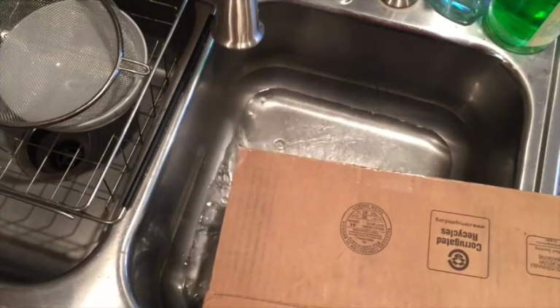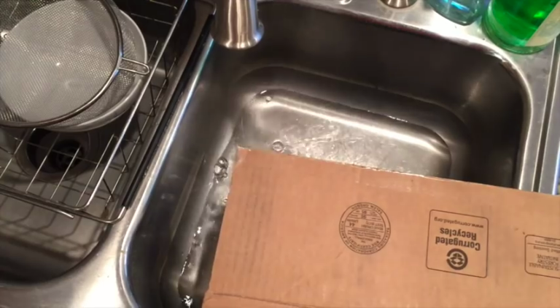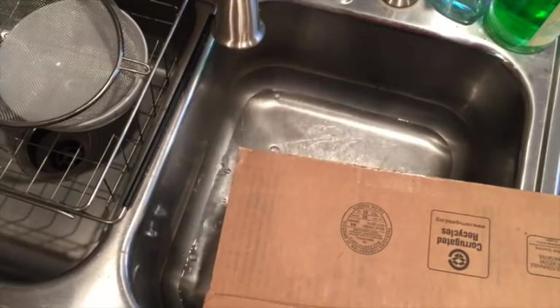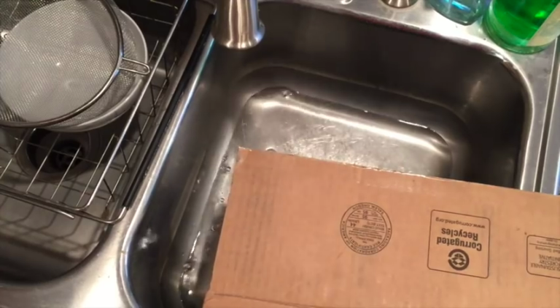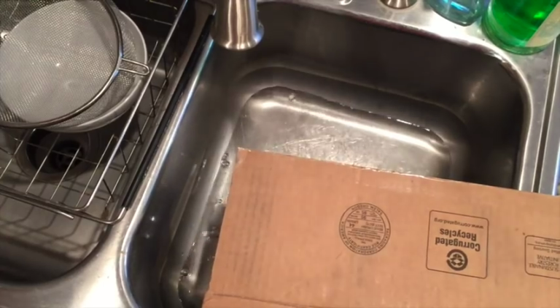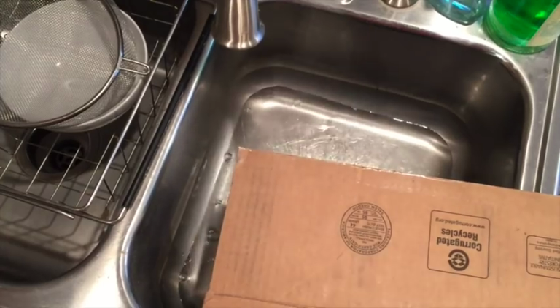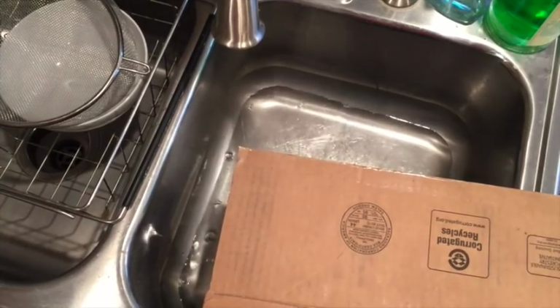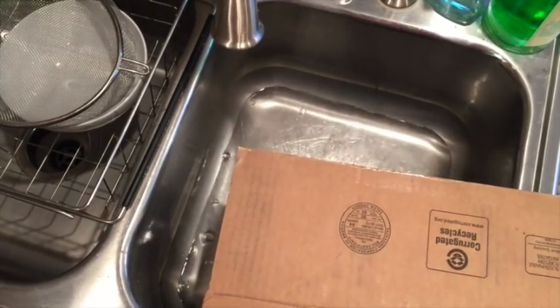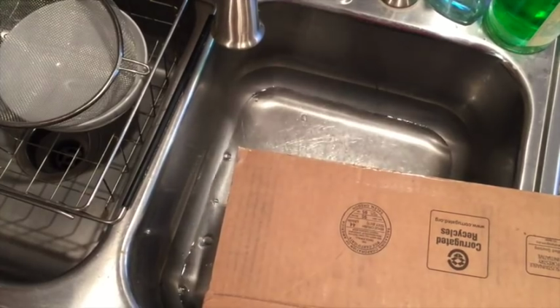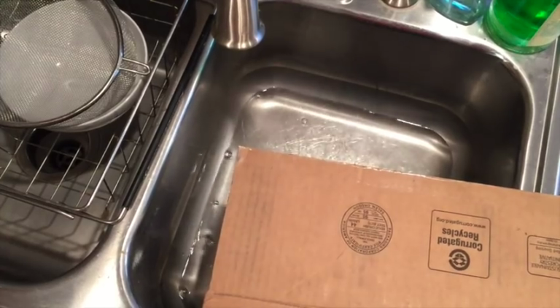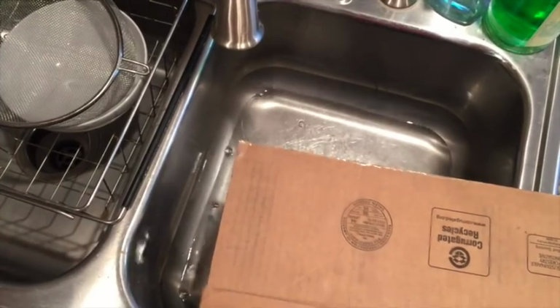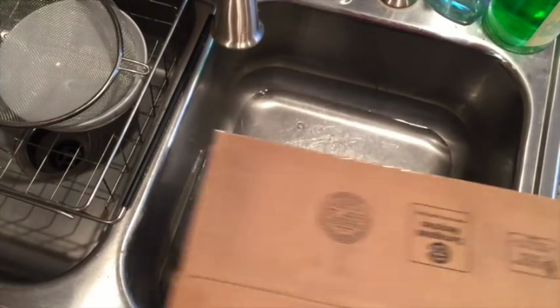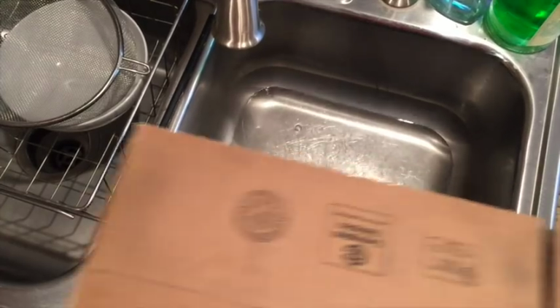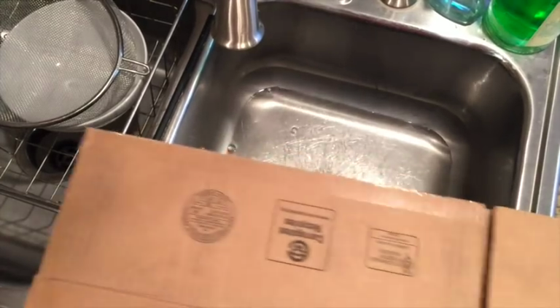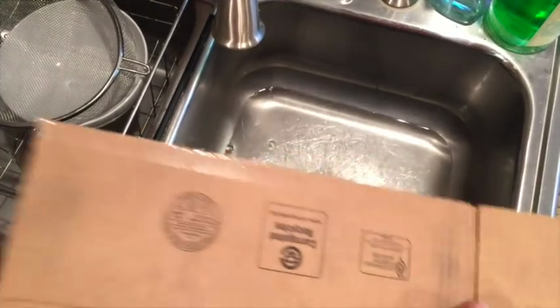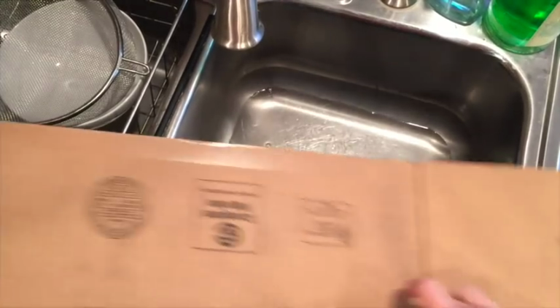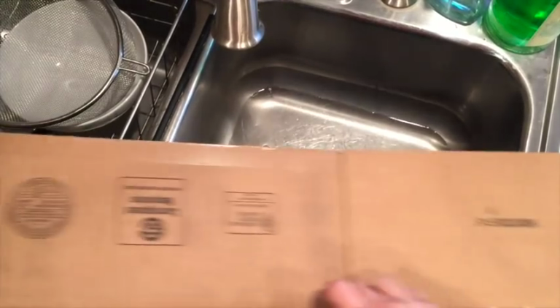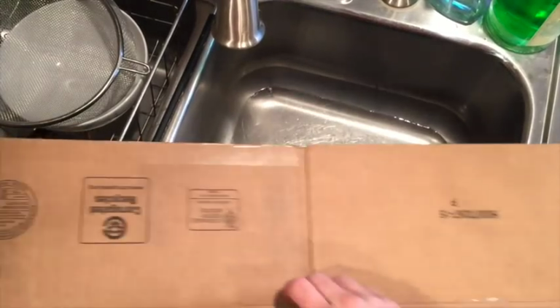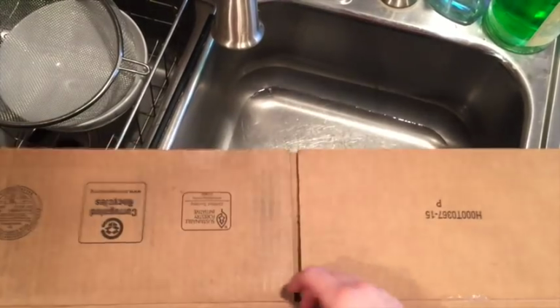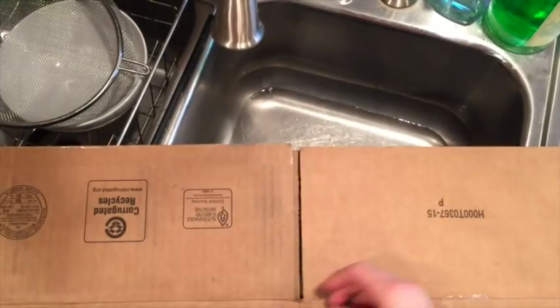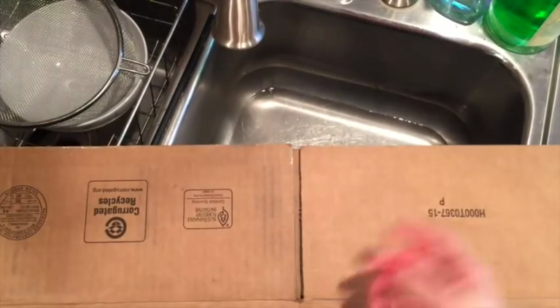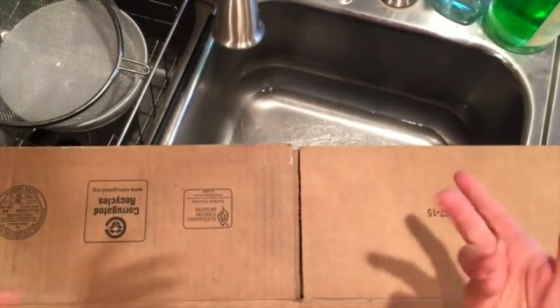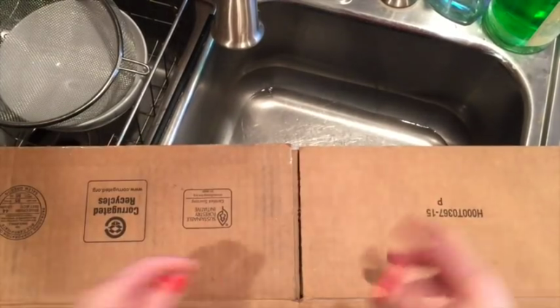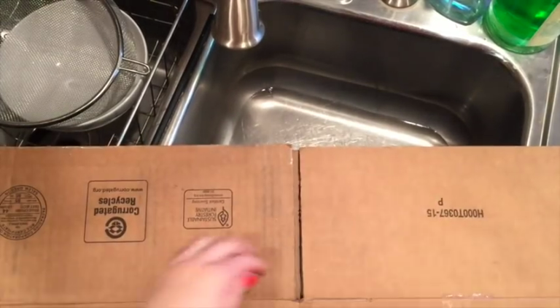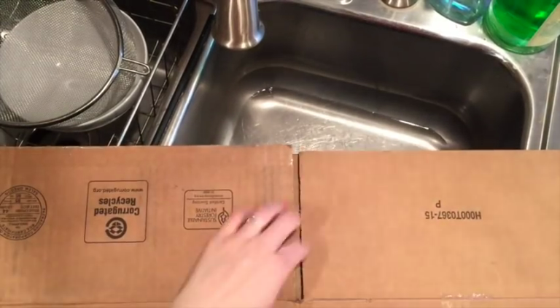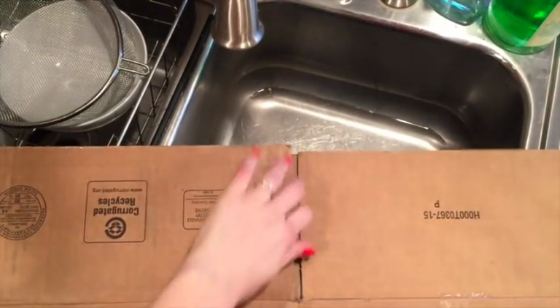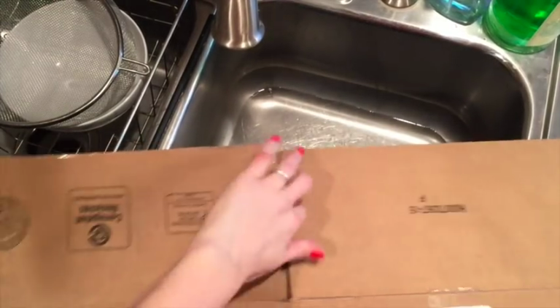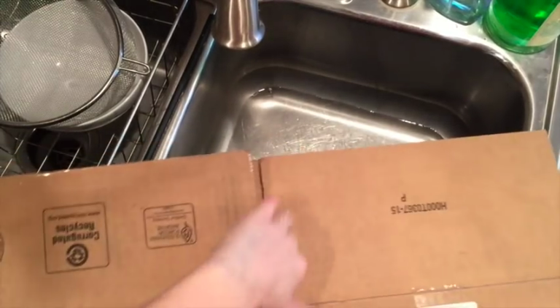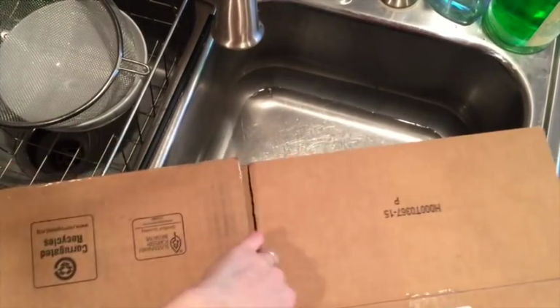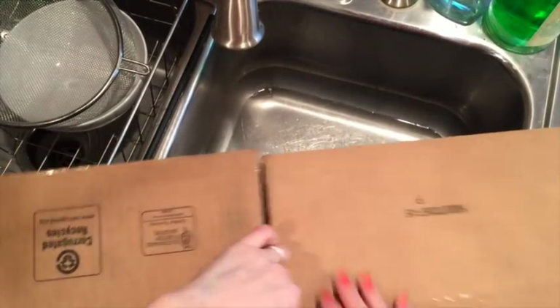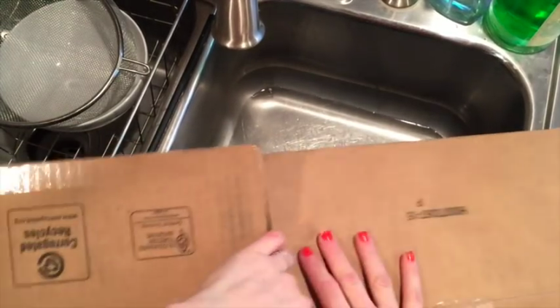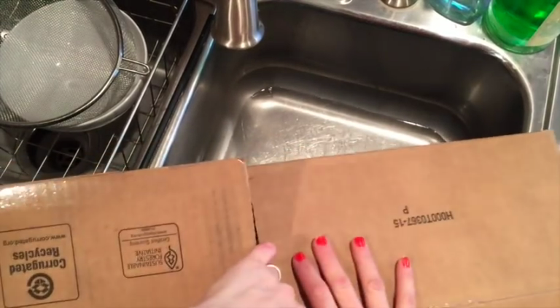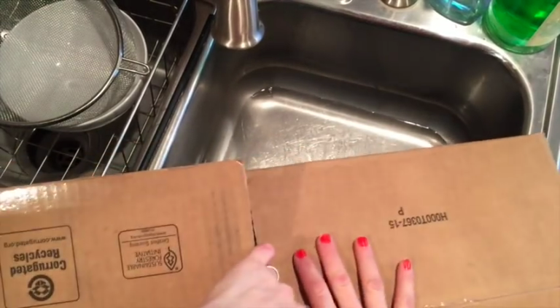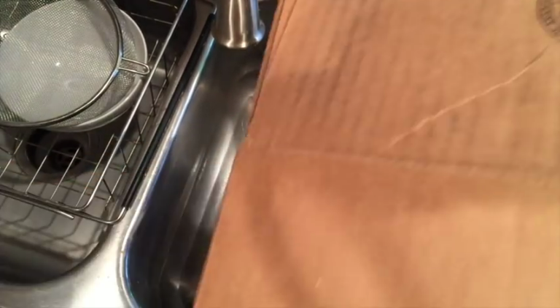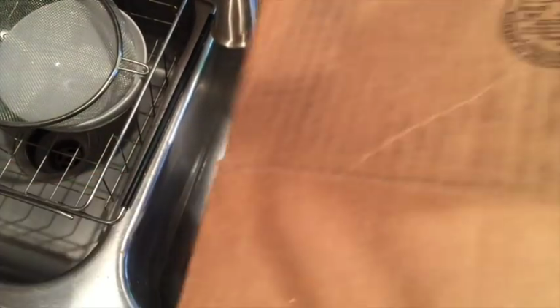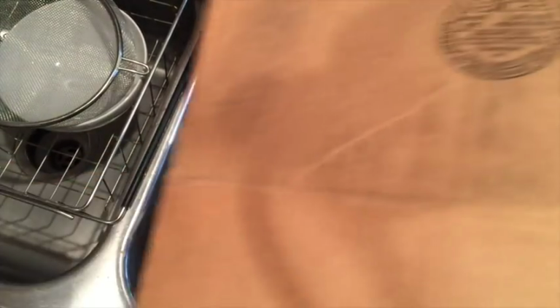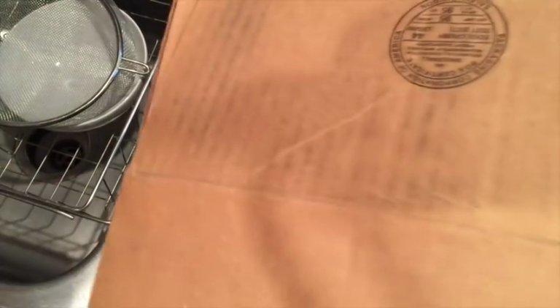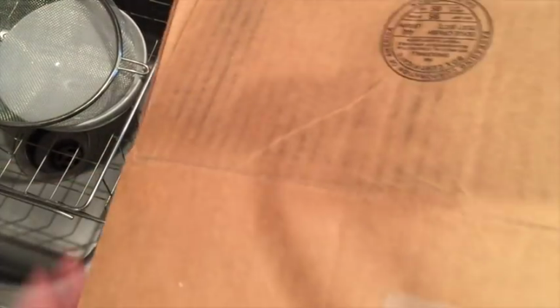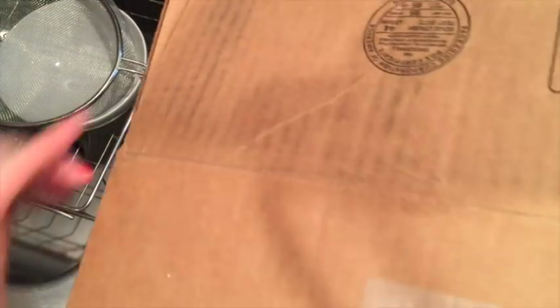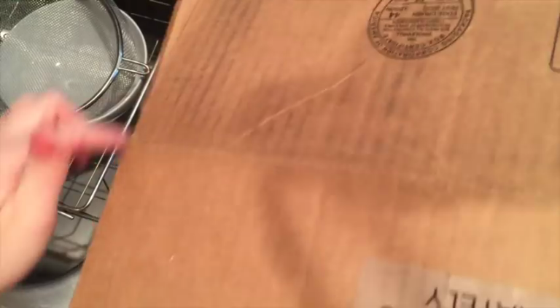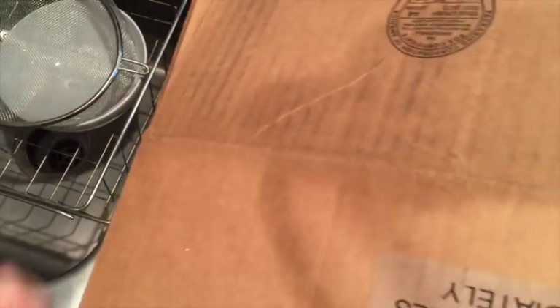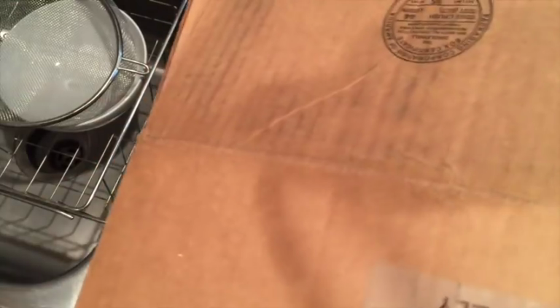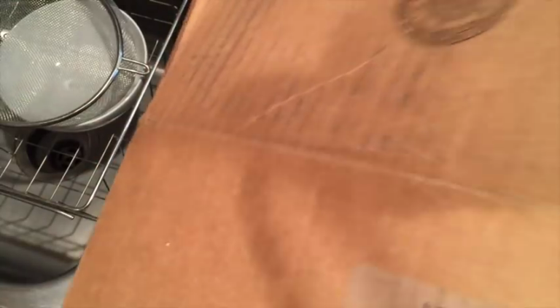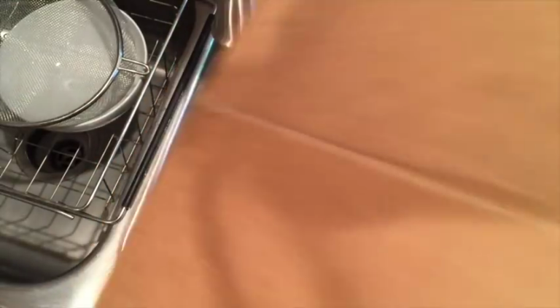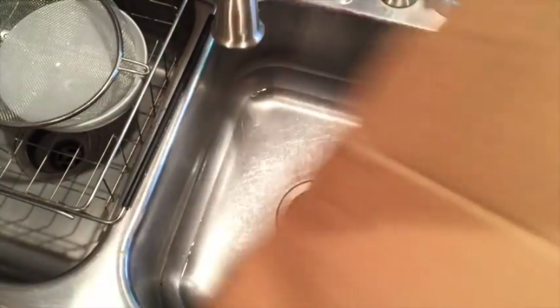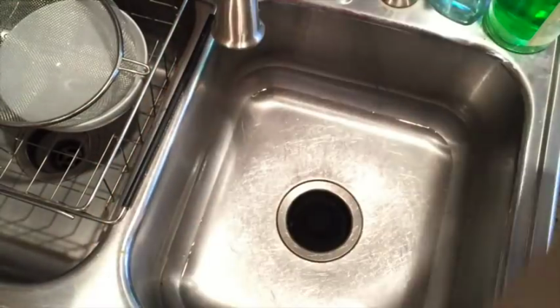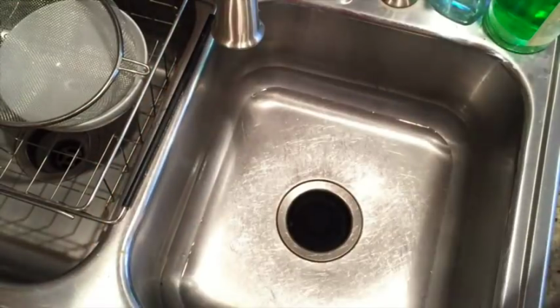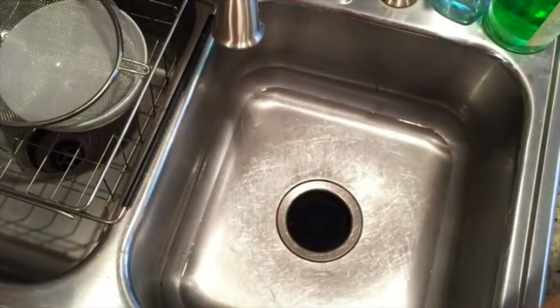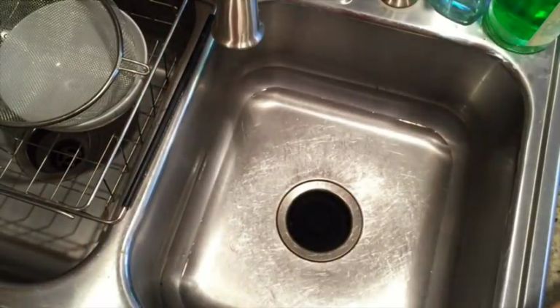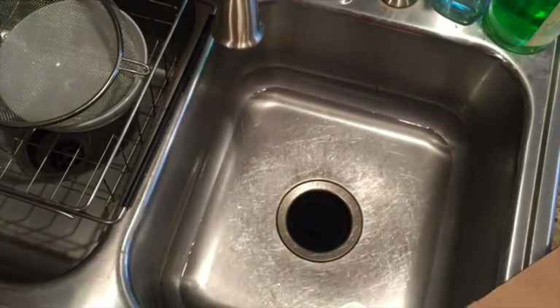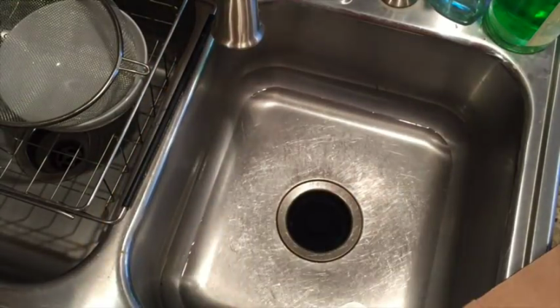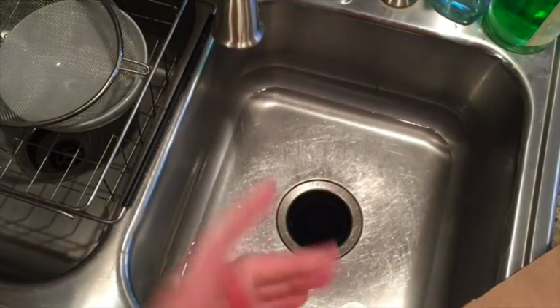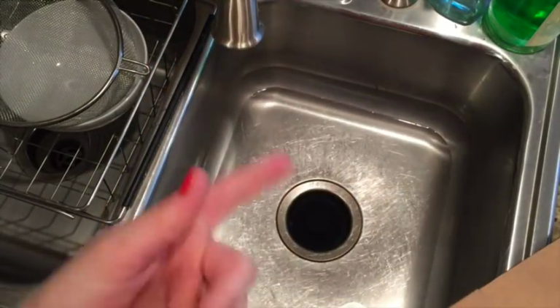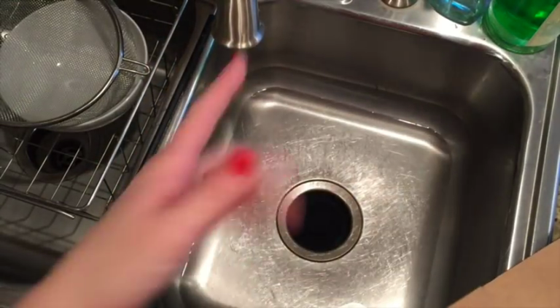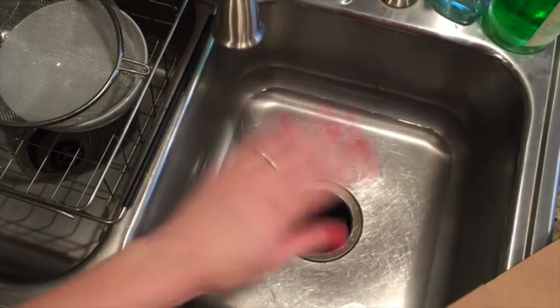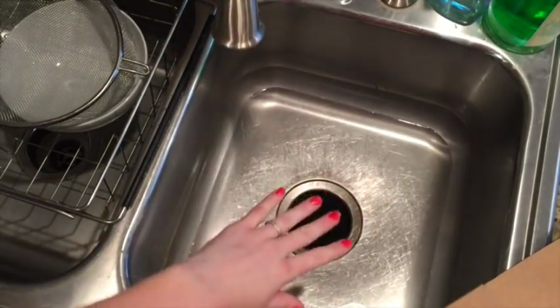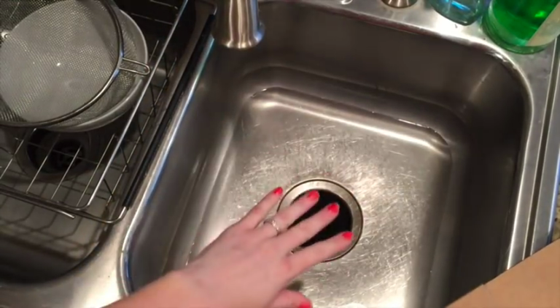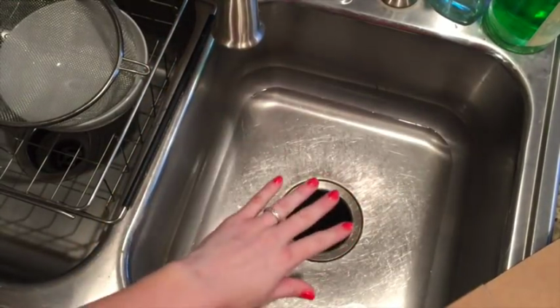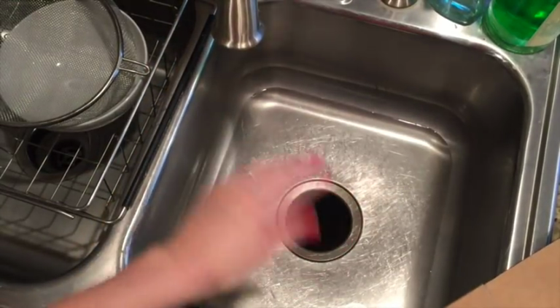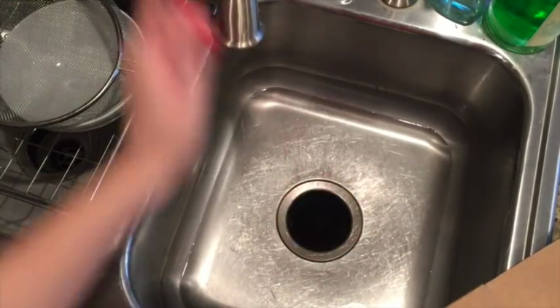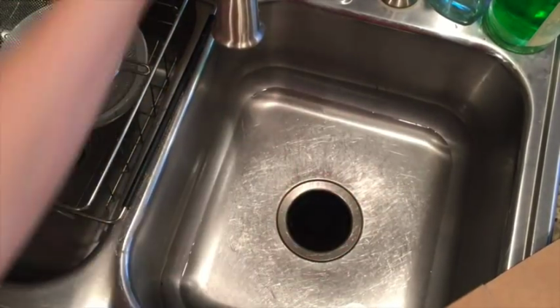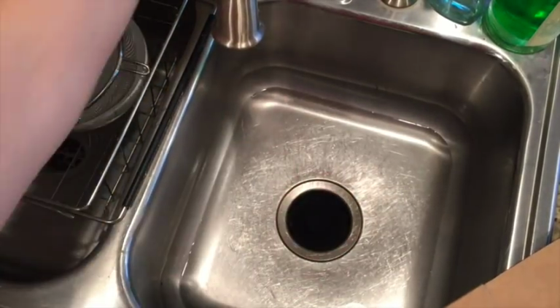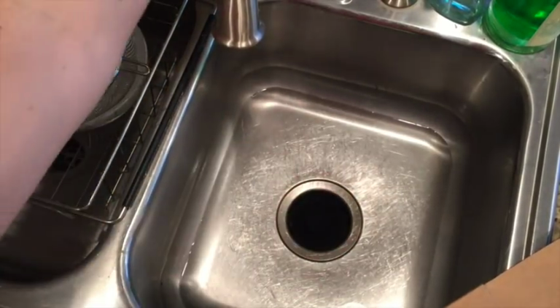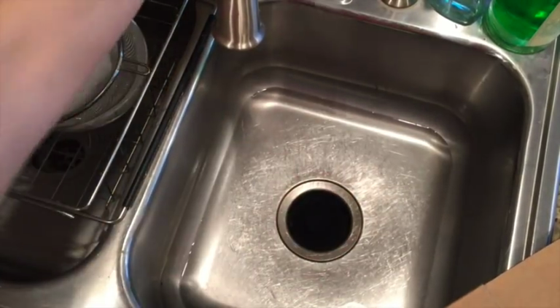You also need to kind of break the cardboard down into smaller pieces. Just kind of tear it into sections — I'm doing that so I can fit it in my sink.